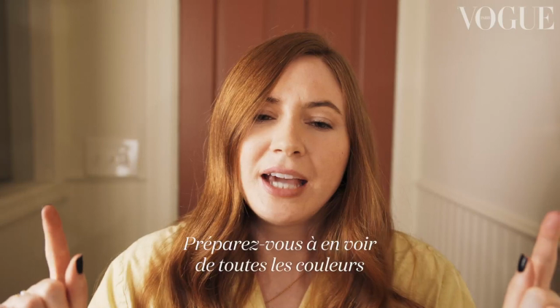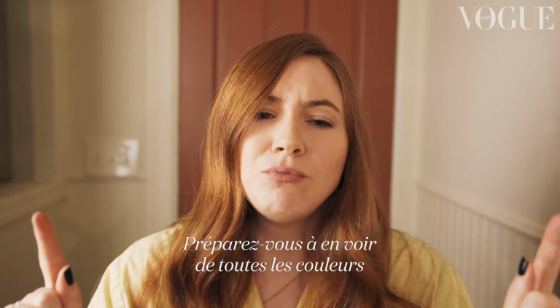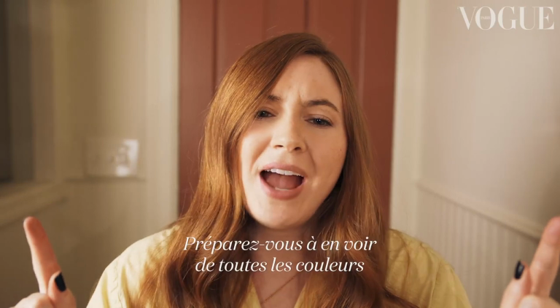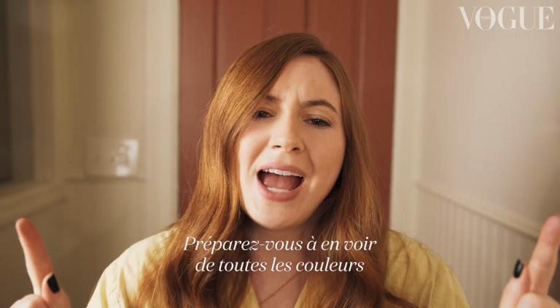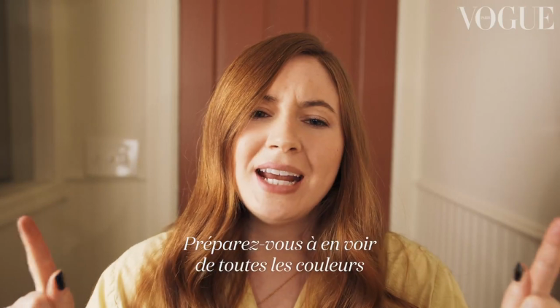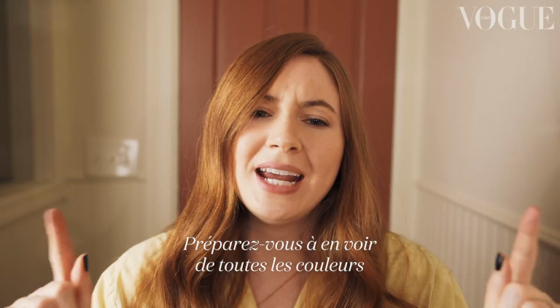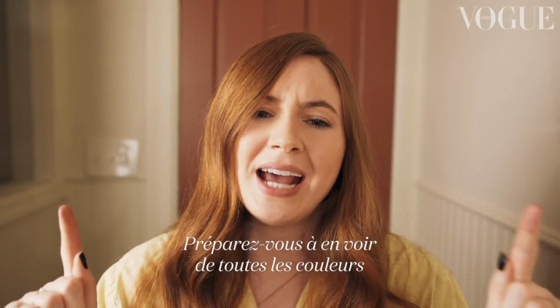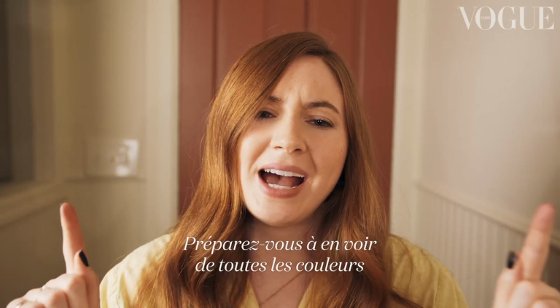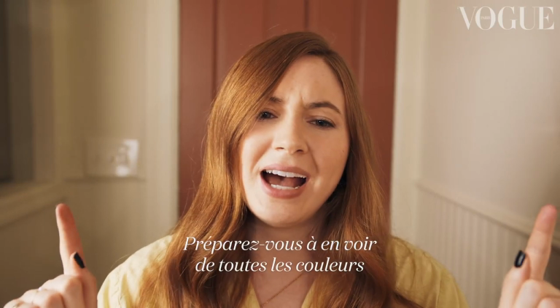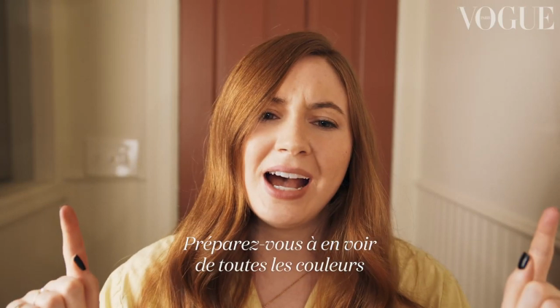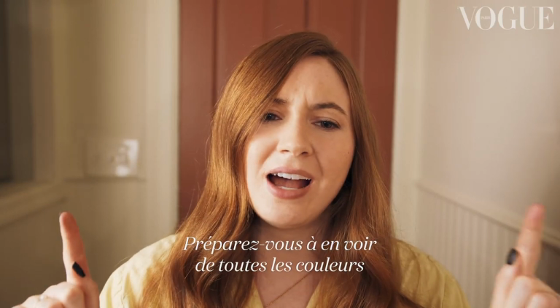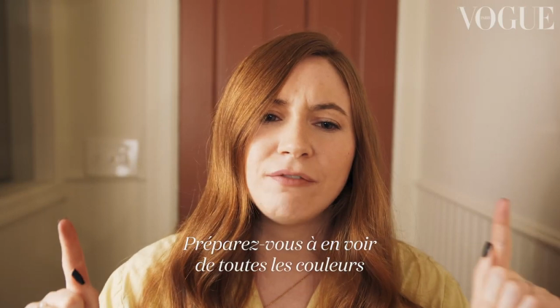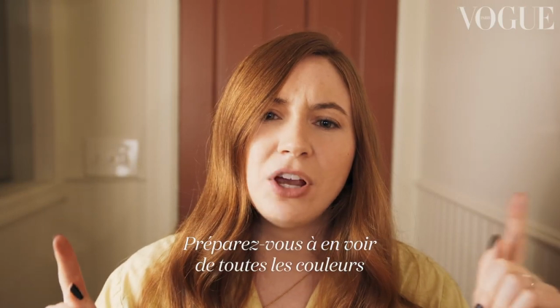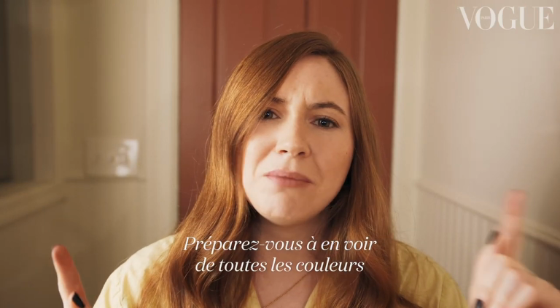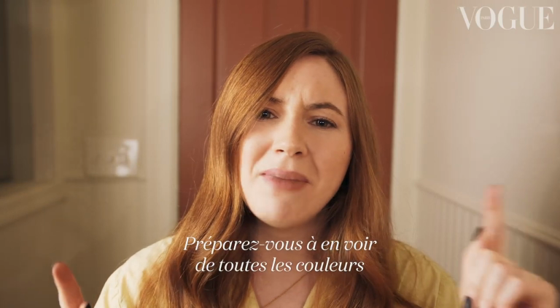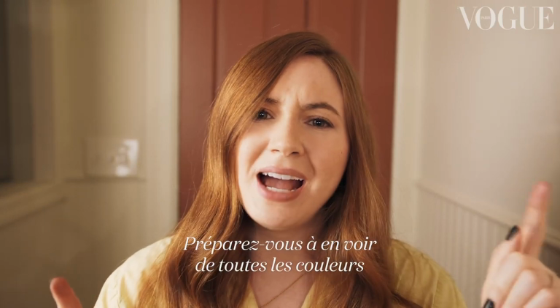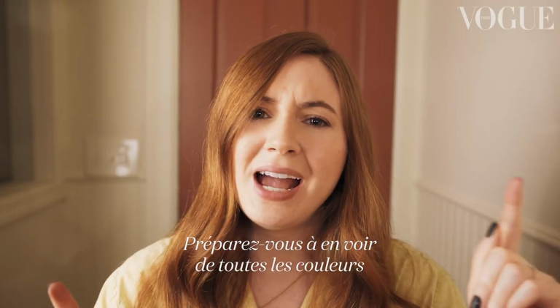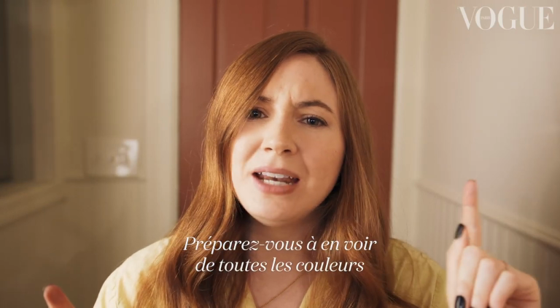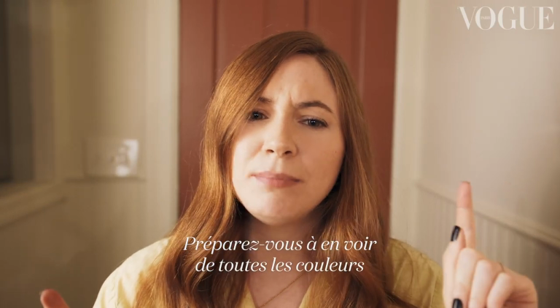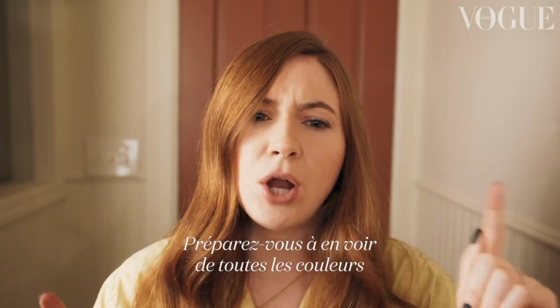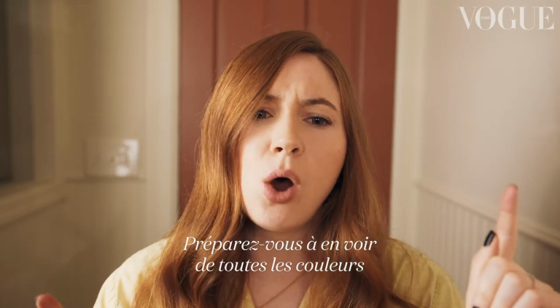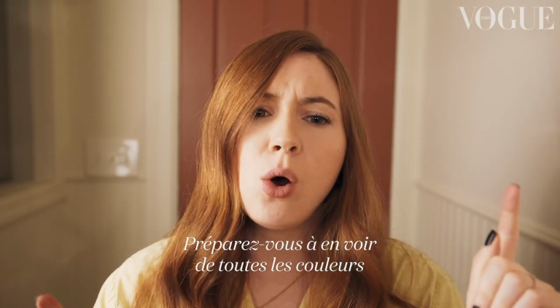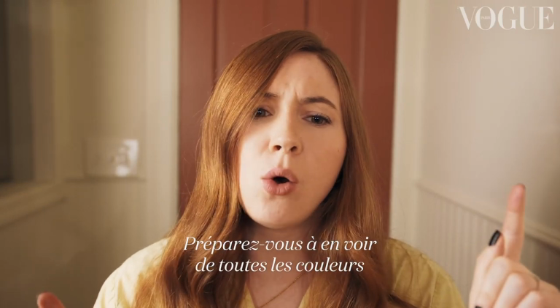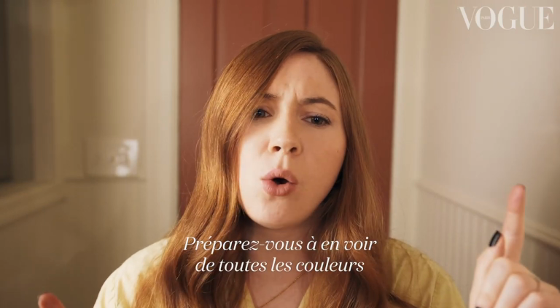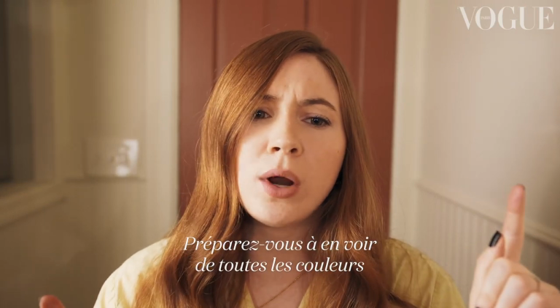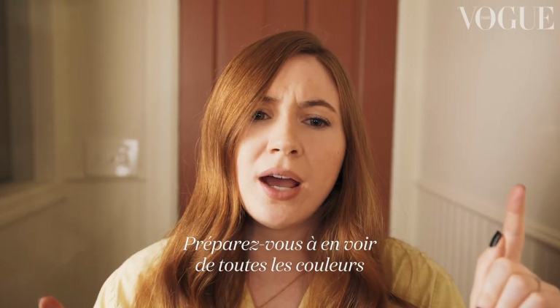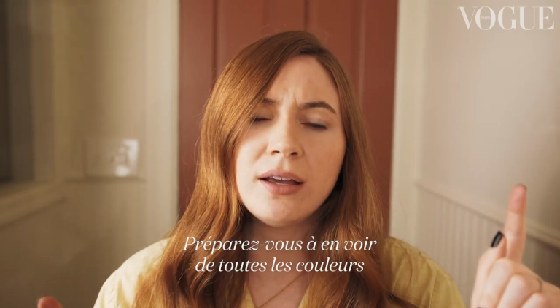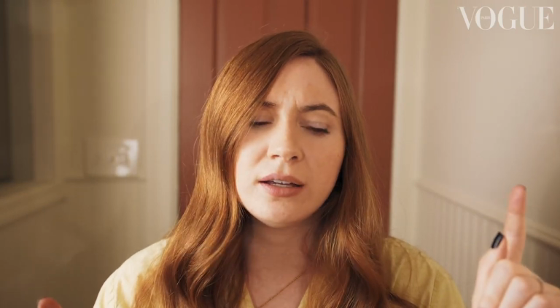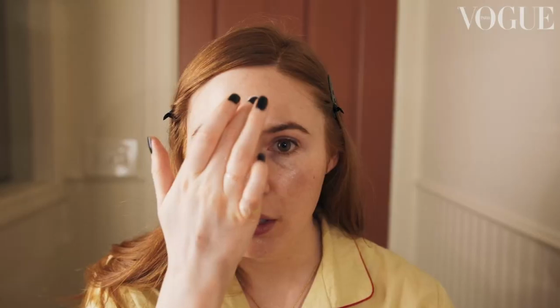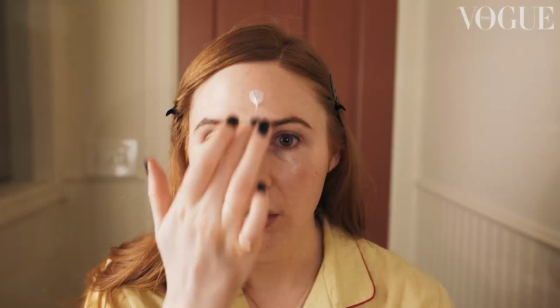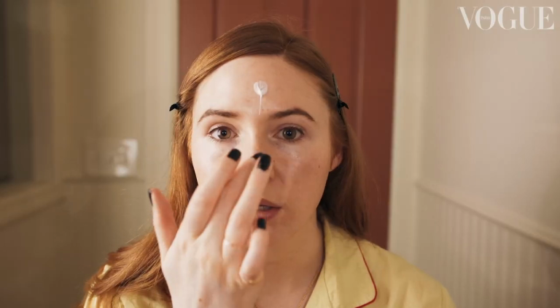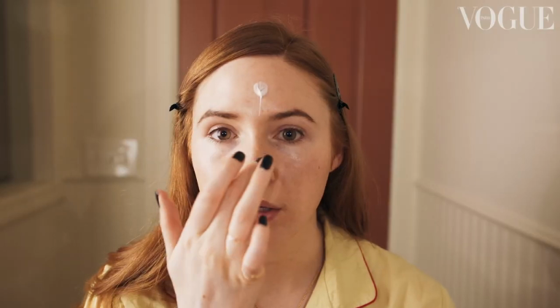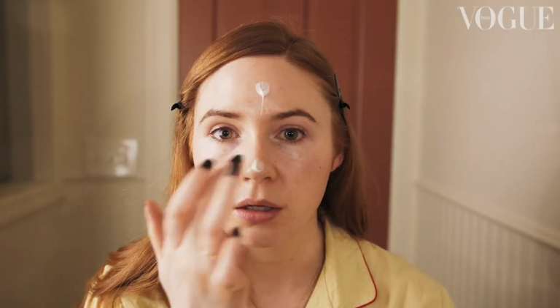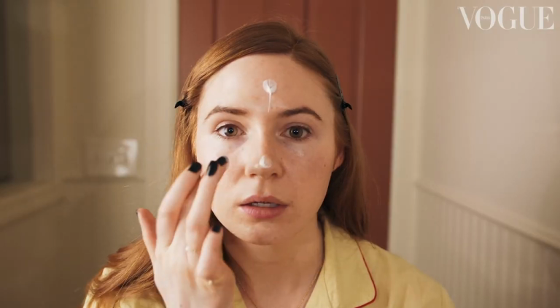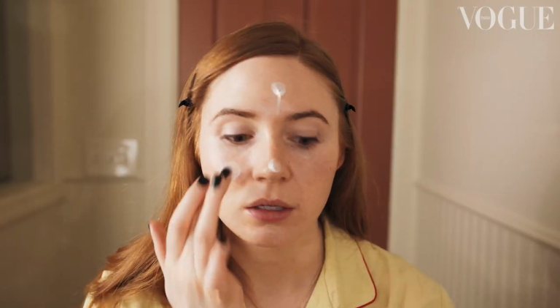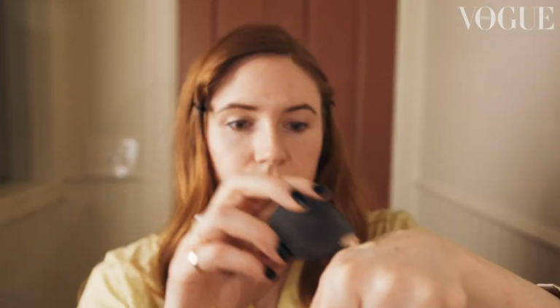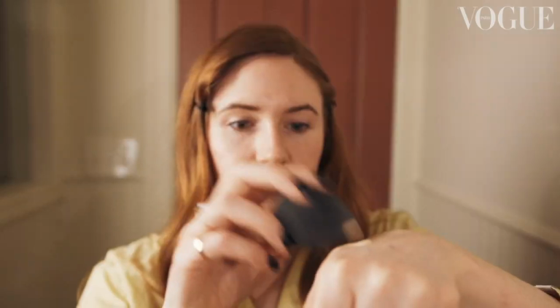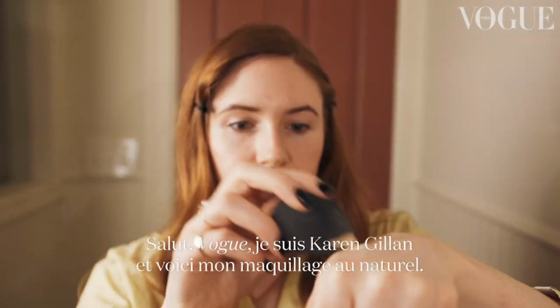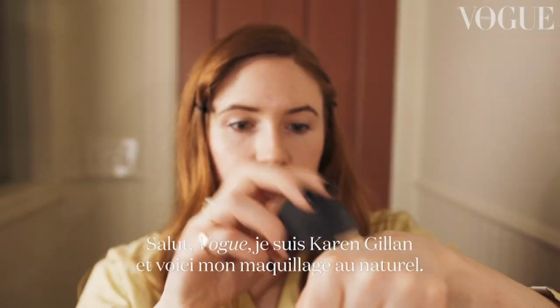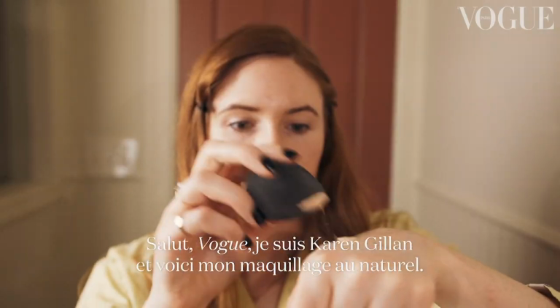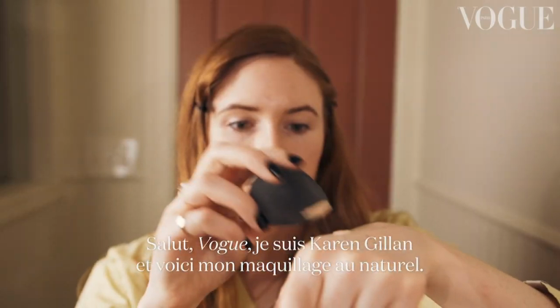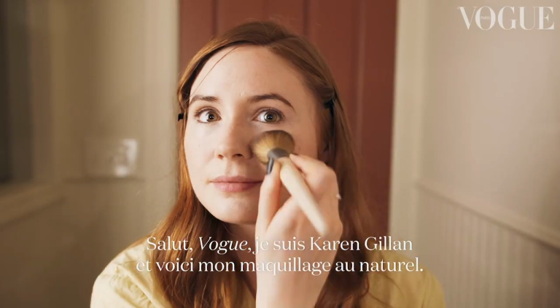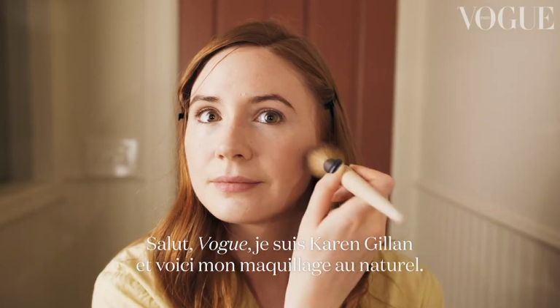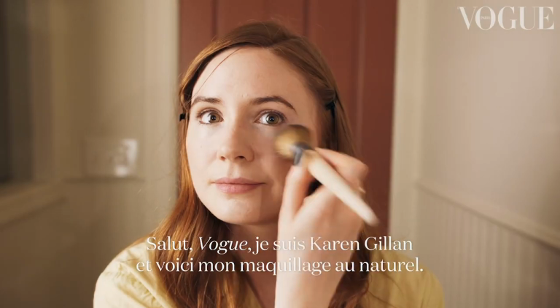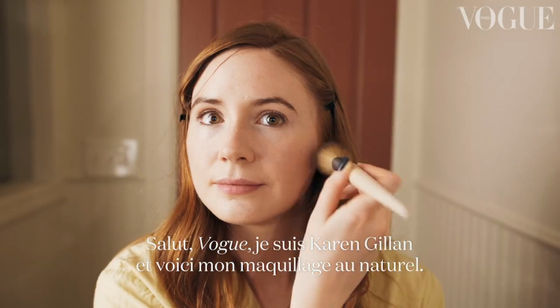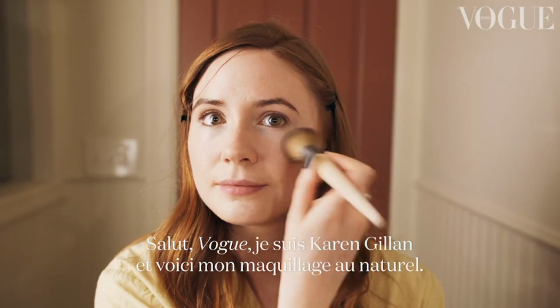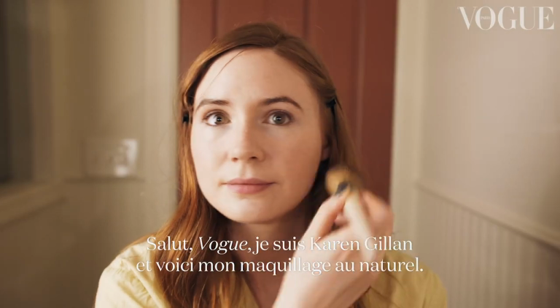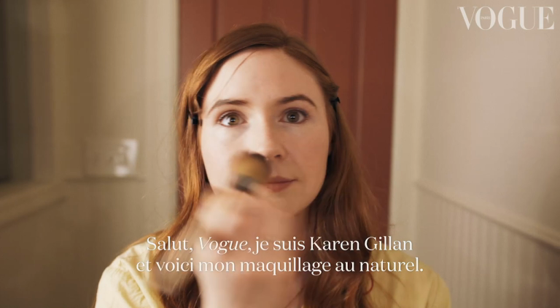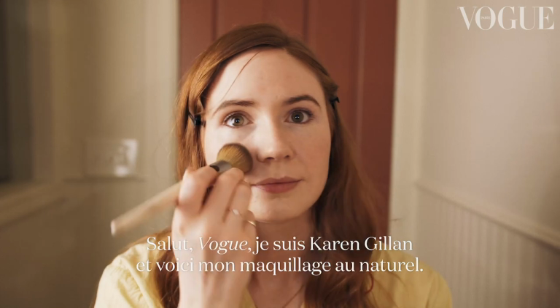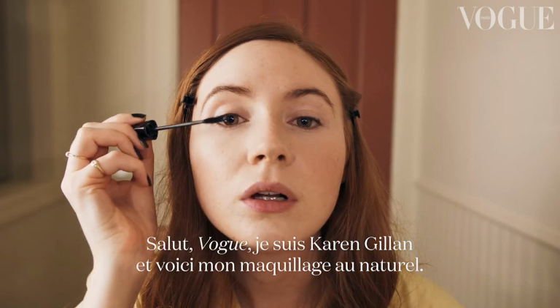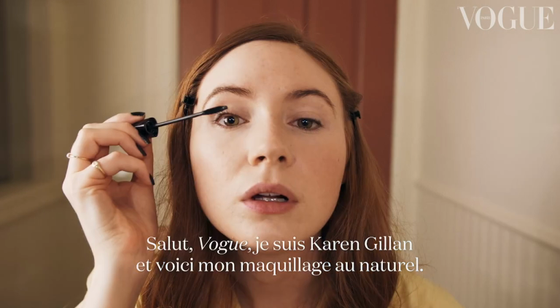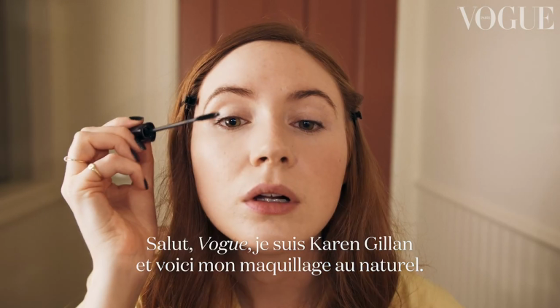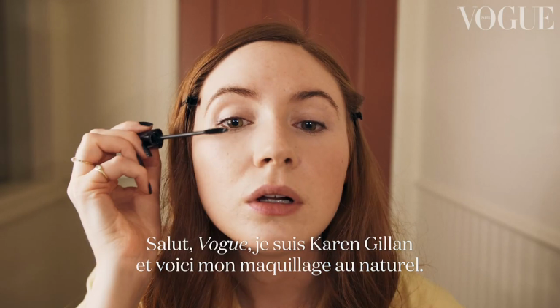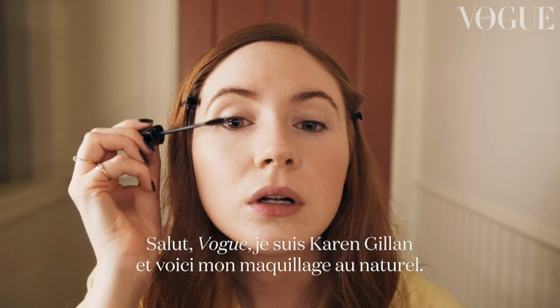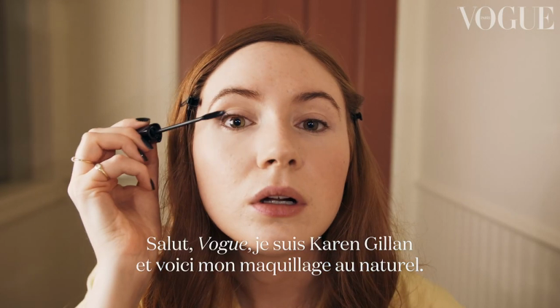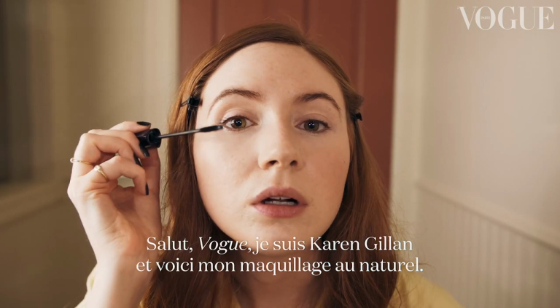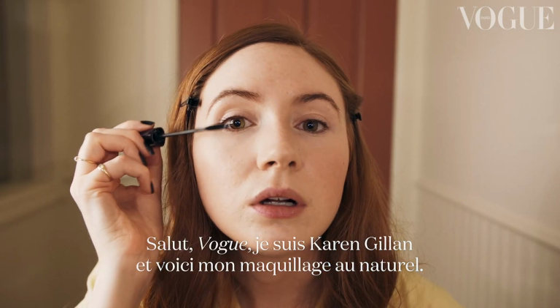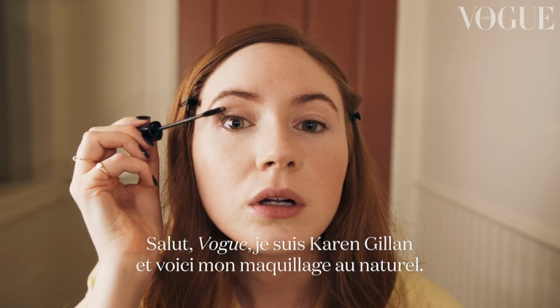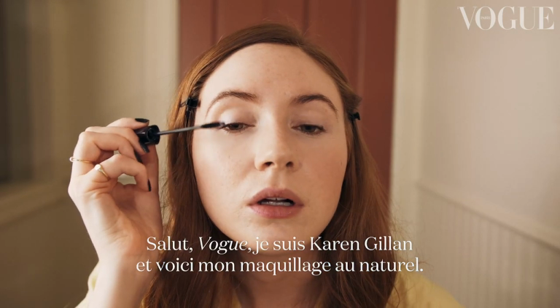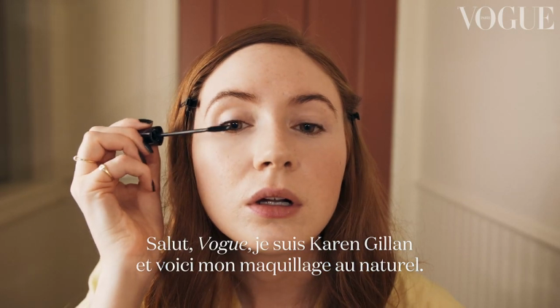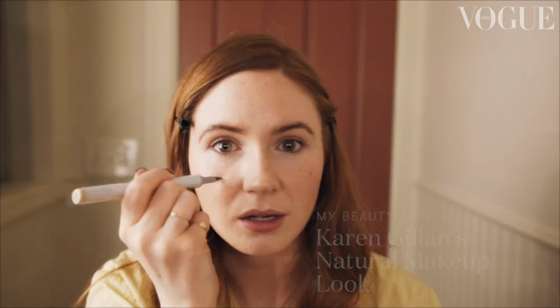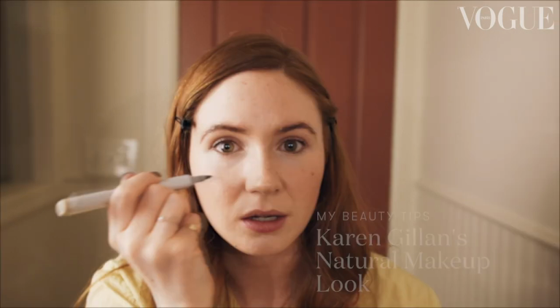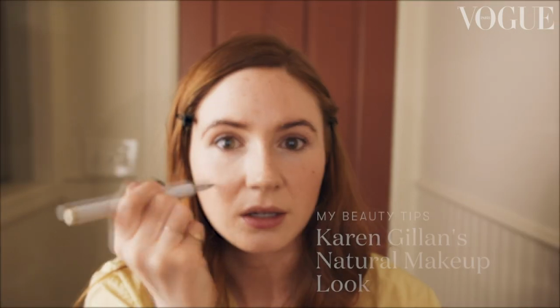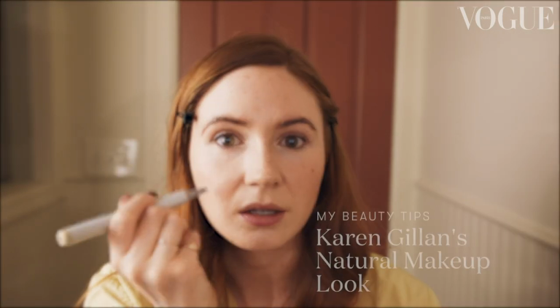Get ready to have your mind blown. Hi Vogue, I'm Karen Gillan and this is my natural makeup look.